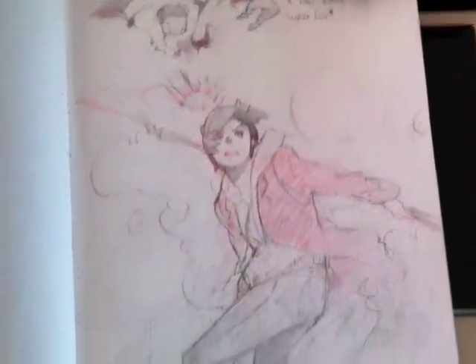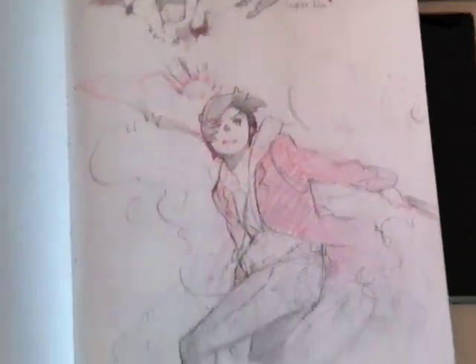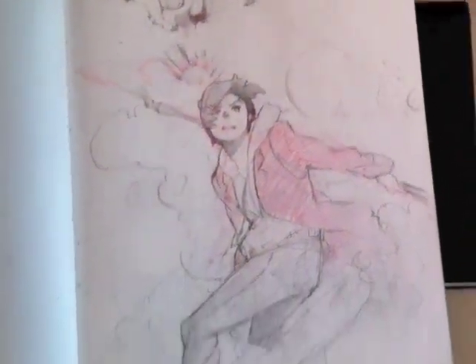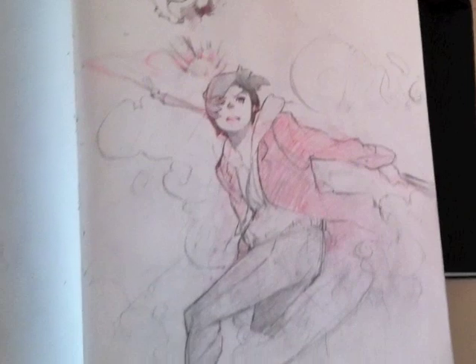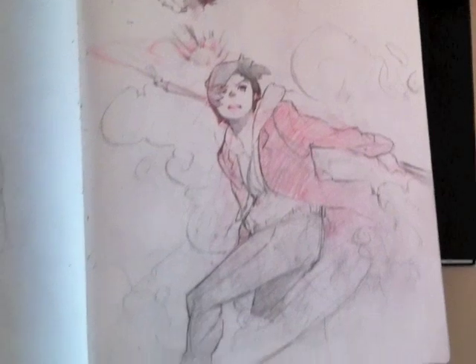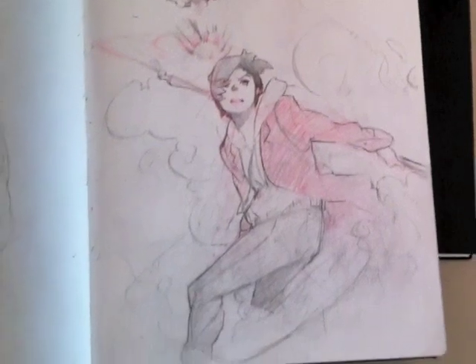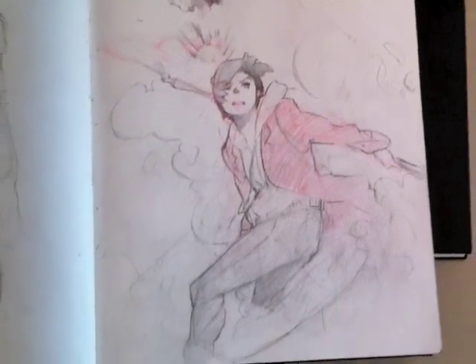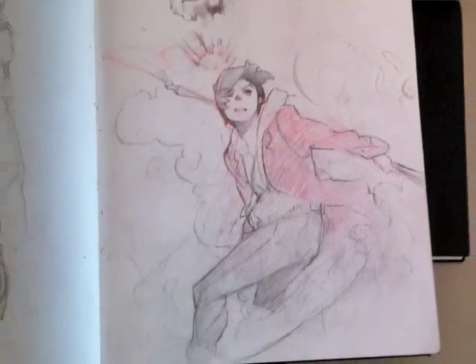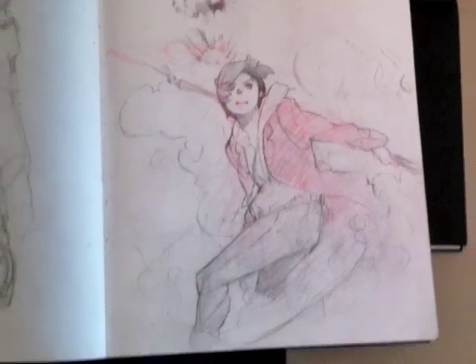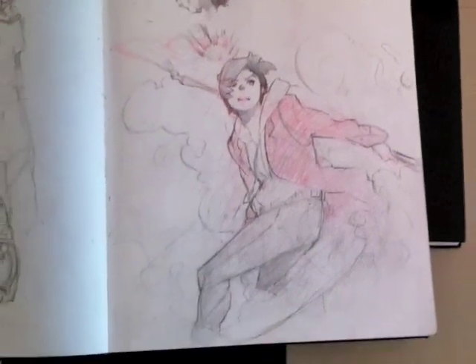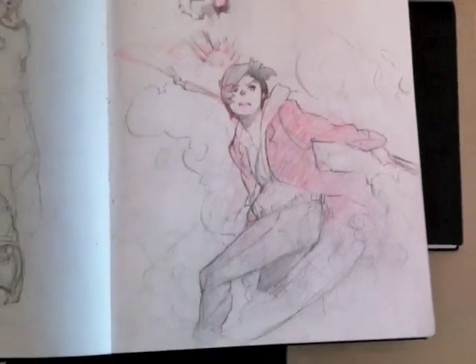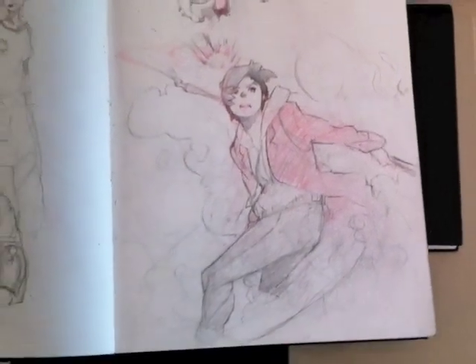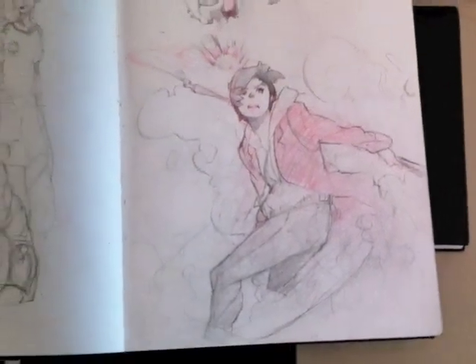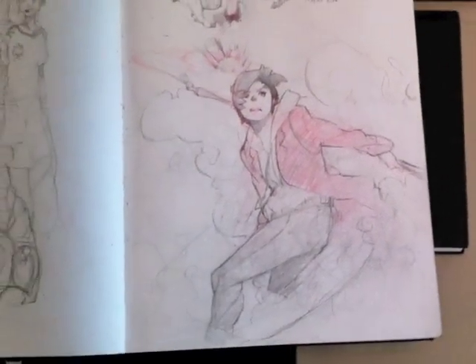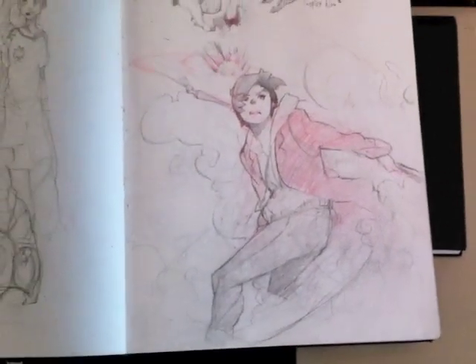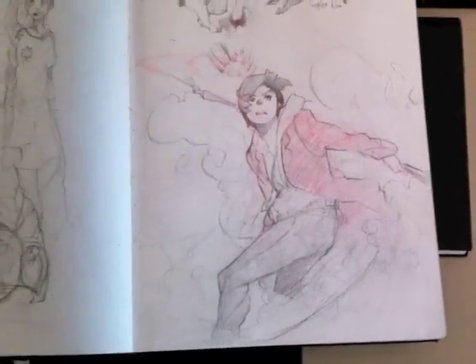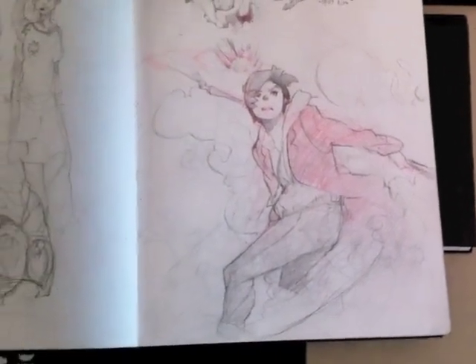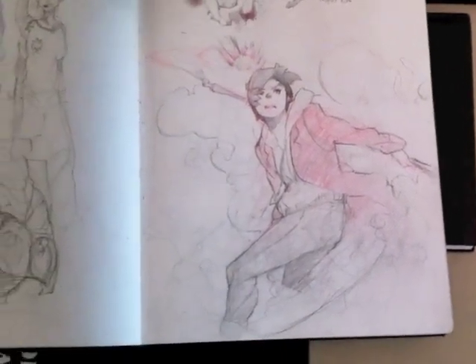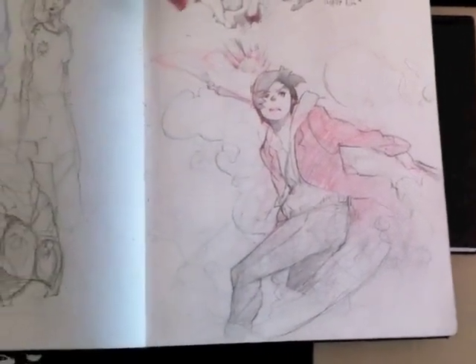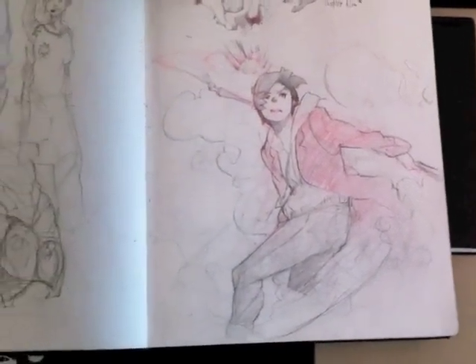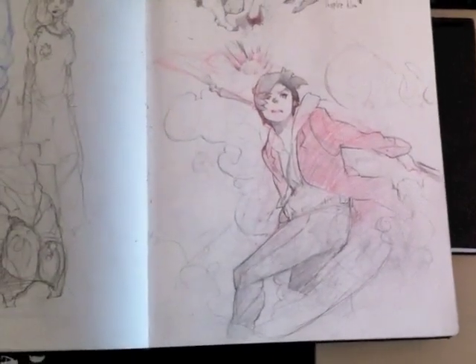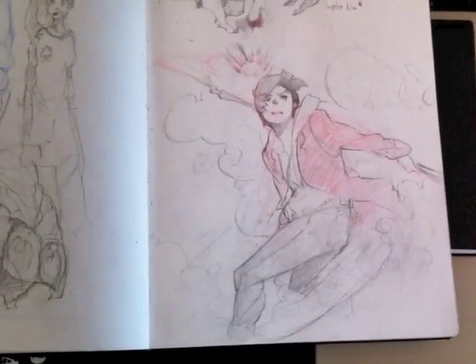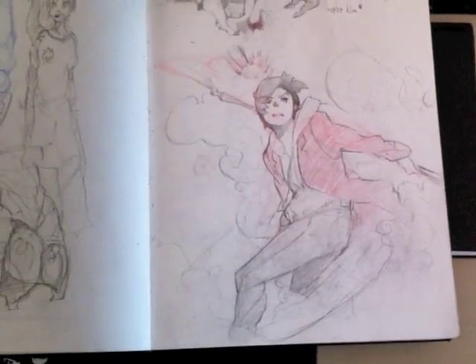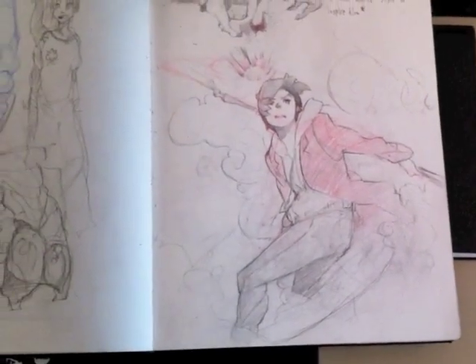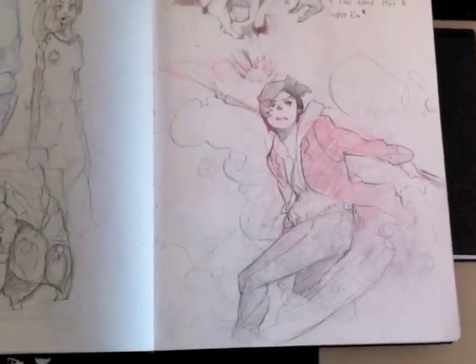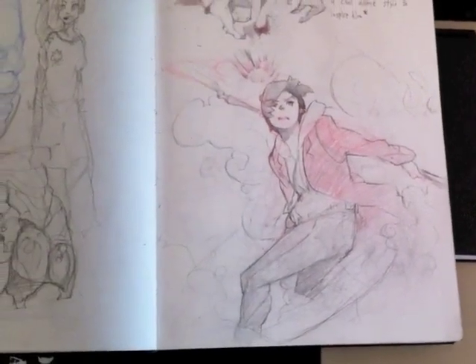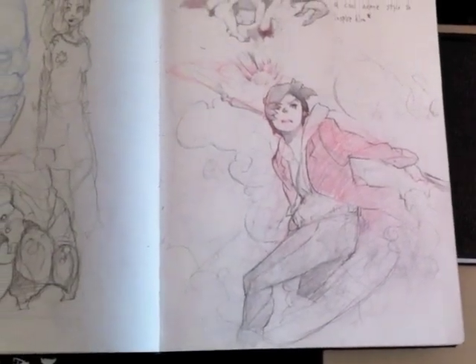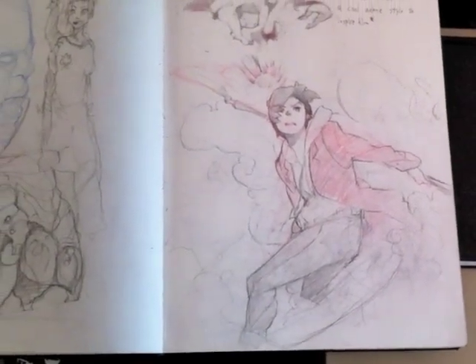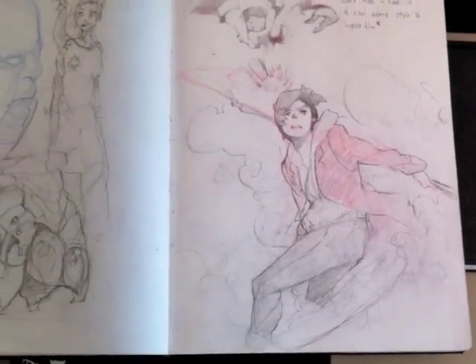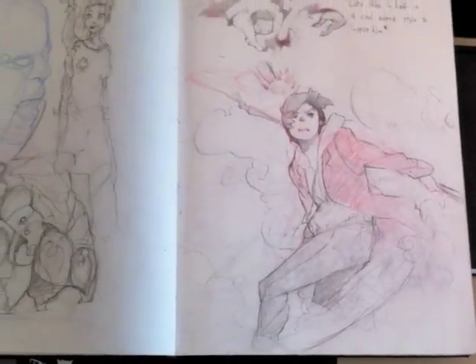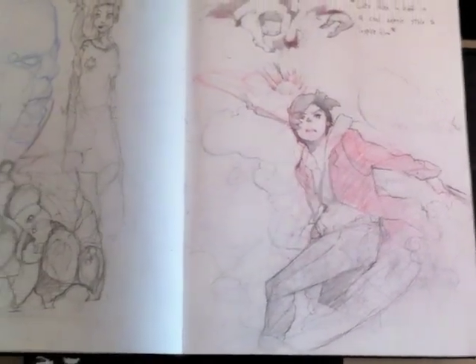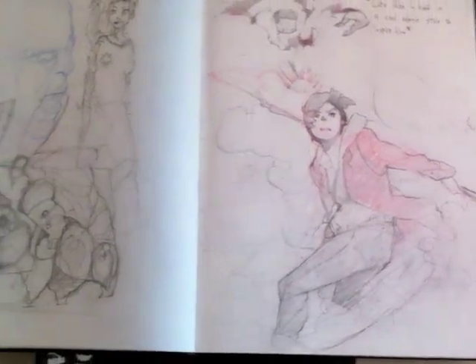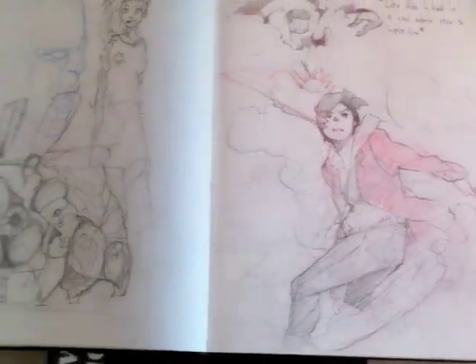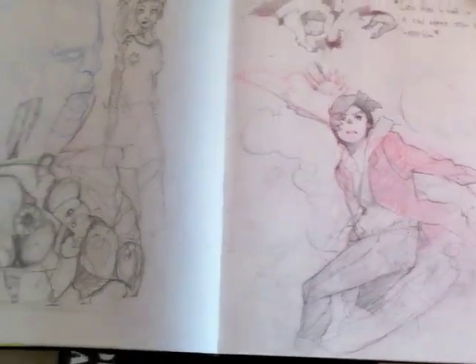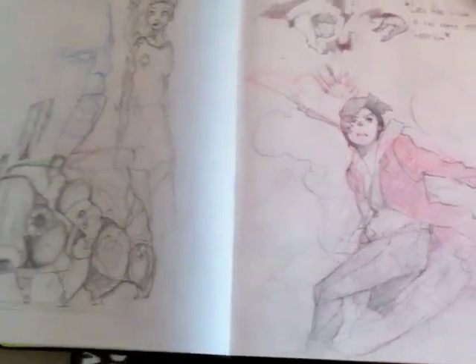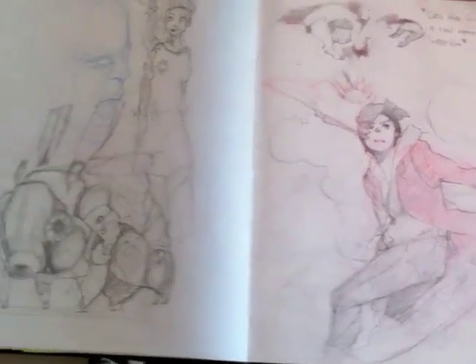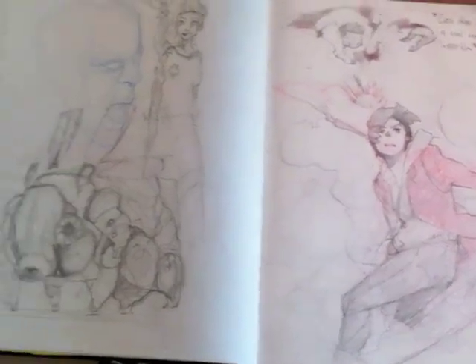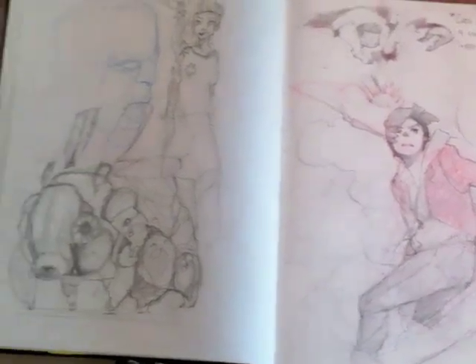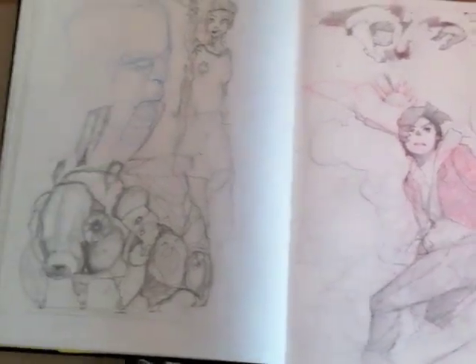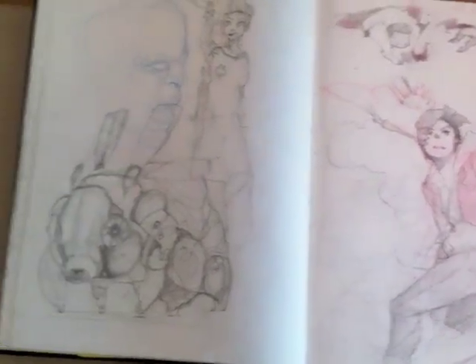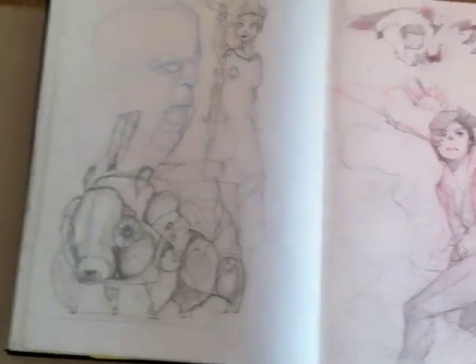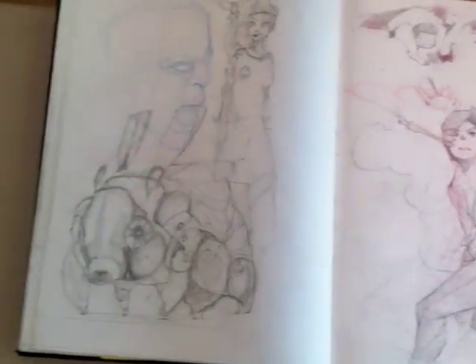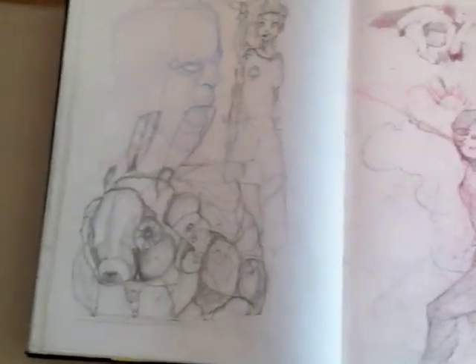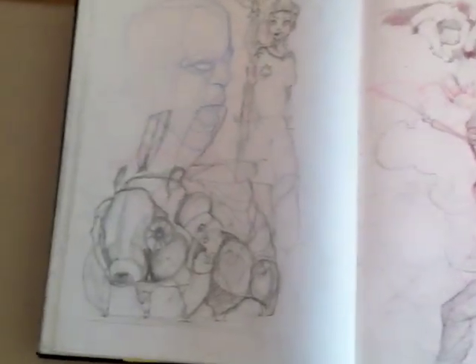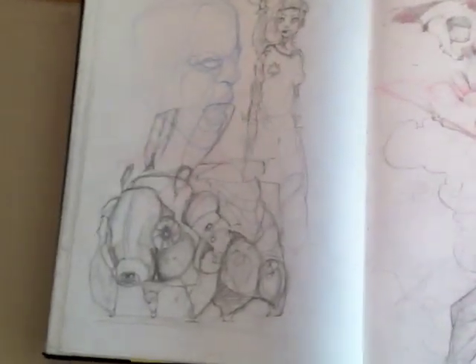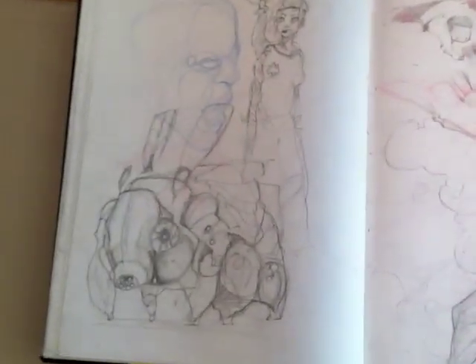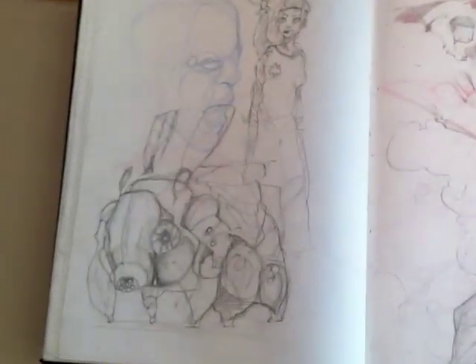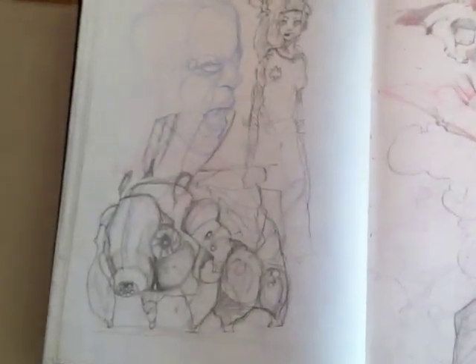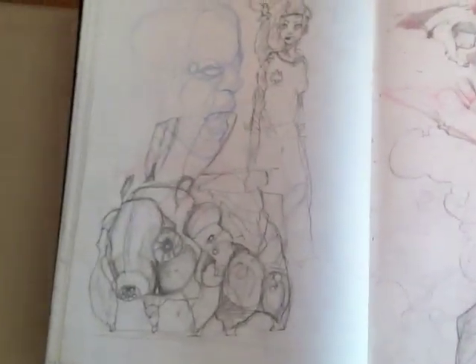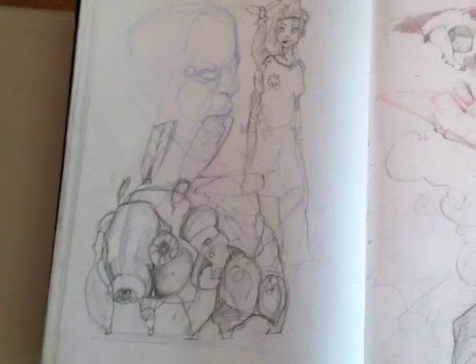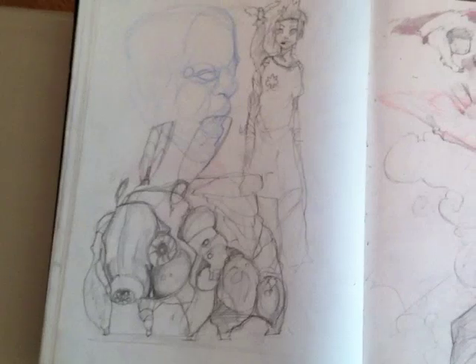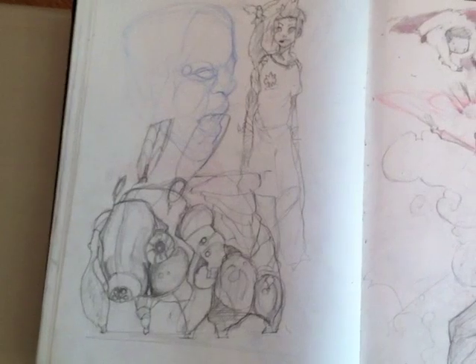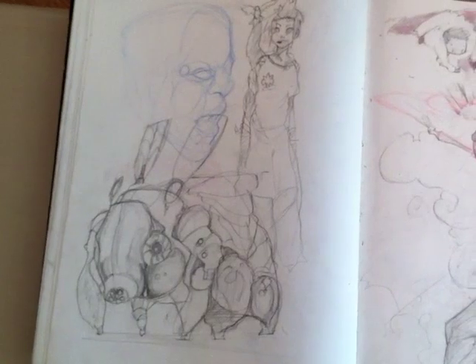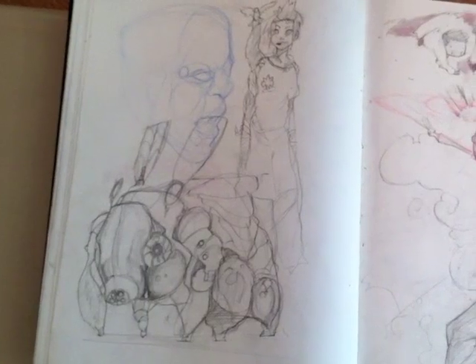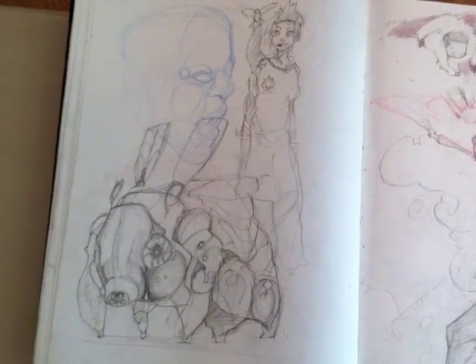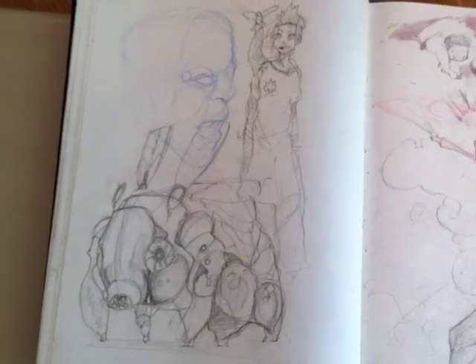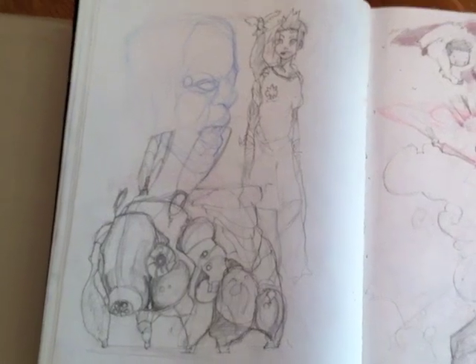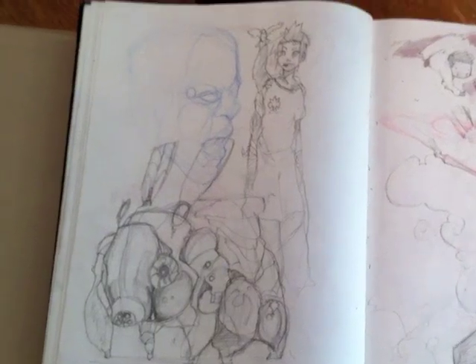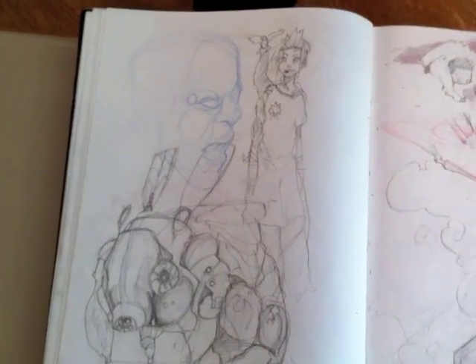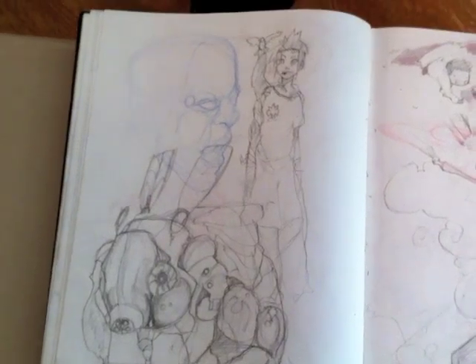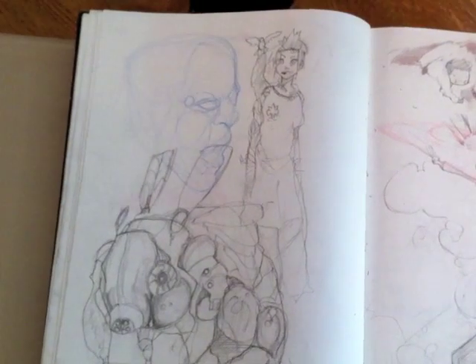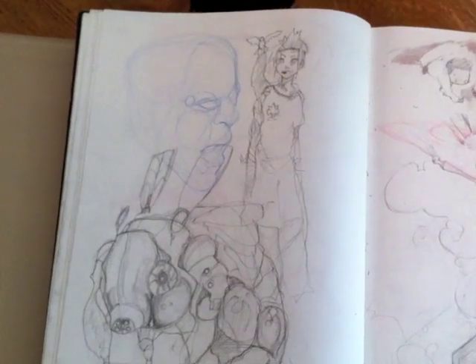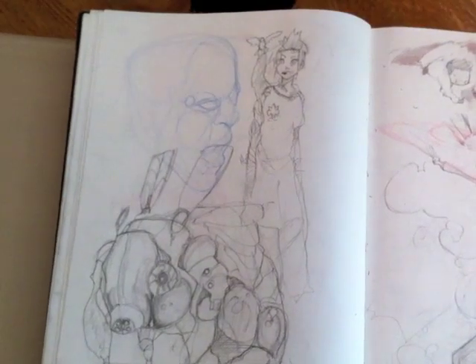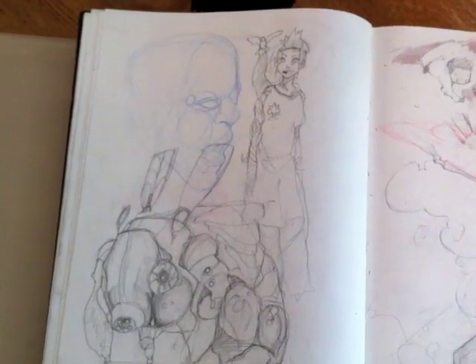Spencer drew that — it's supposed to be like him killing me or something. That's Spencer killing Alex. I'm killing him with my work.